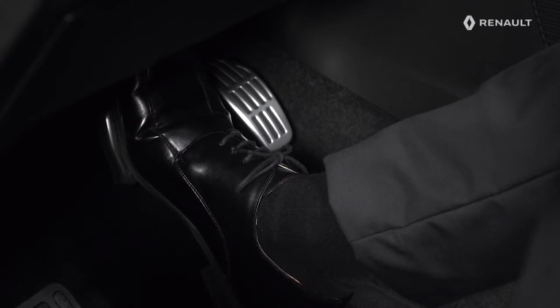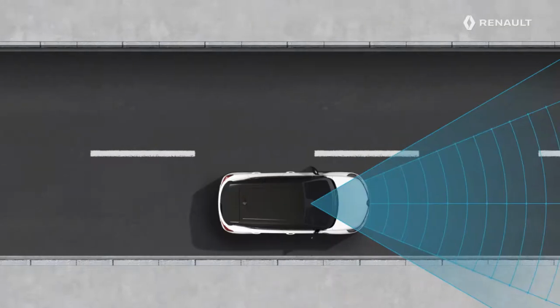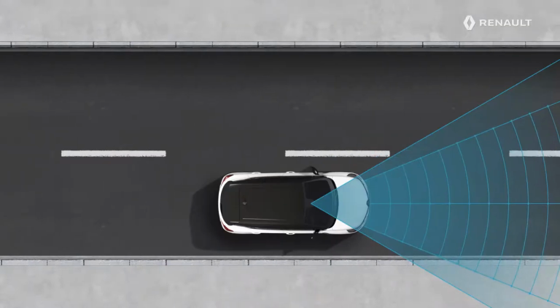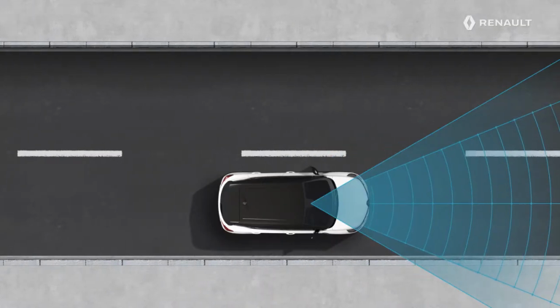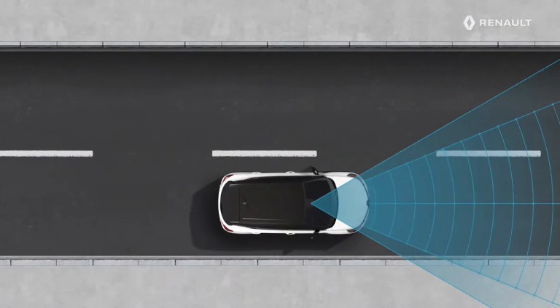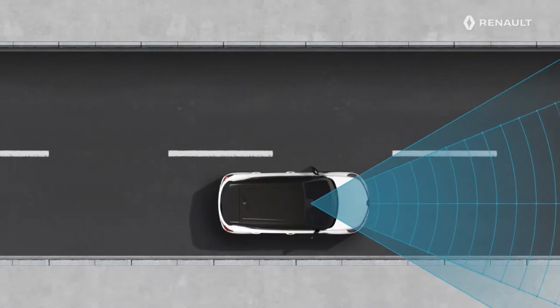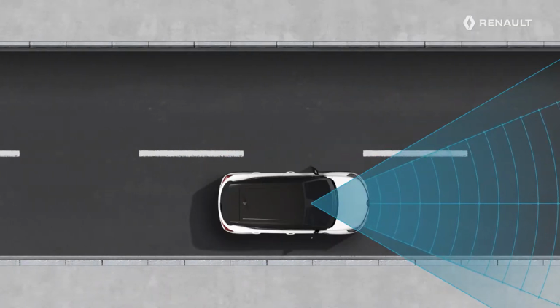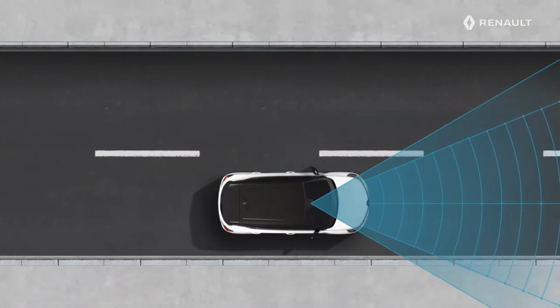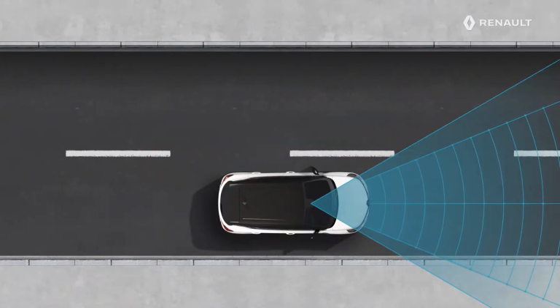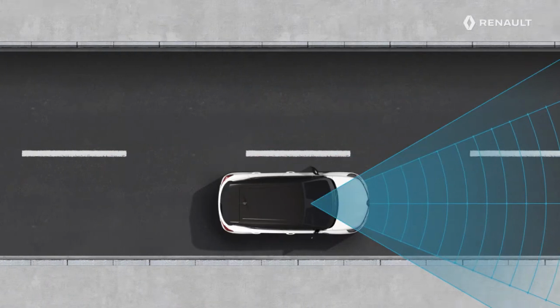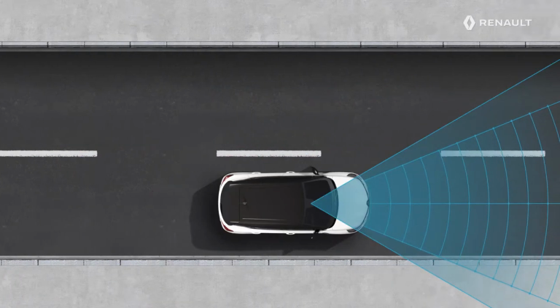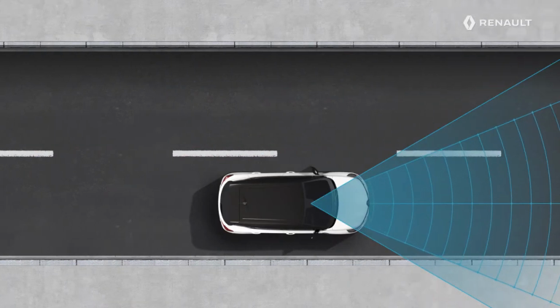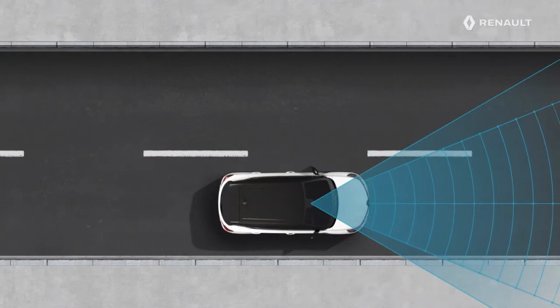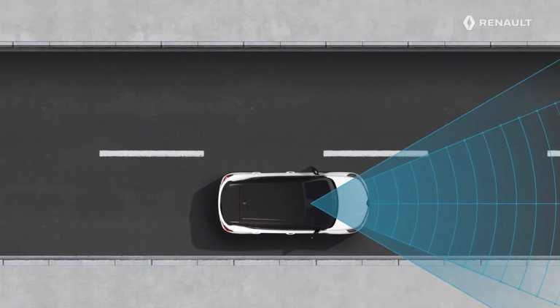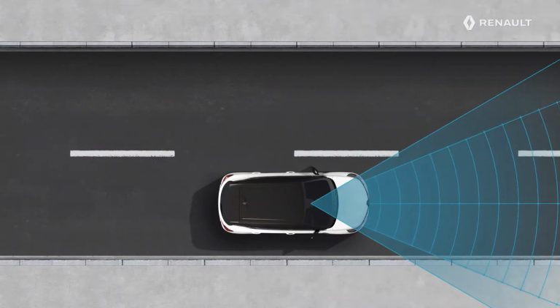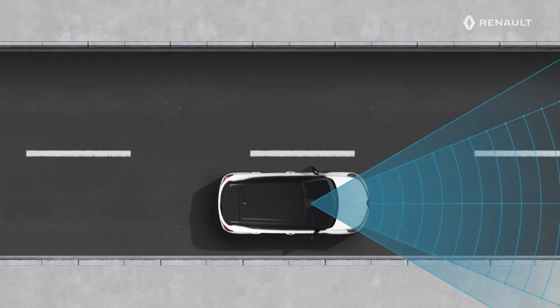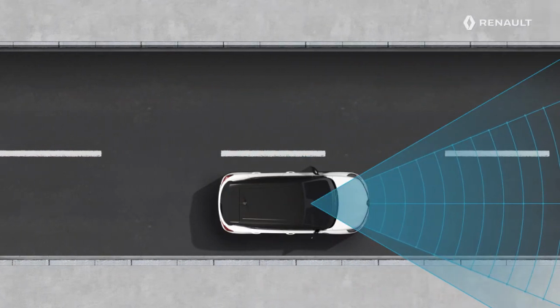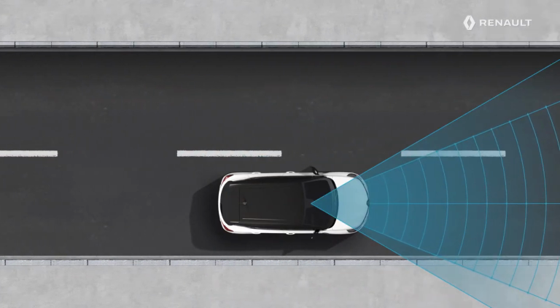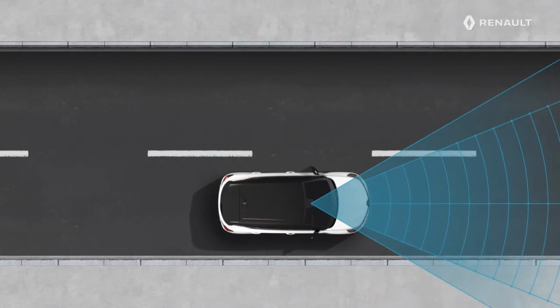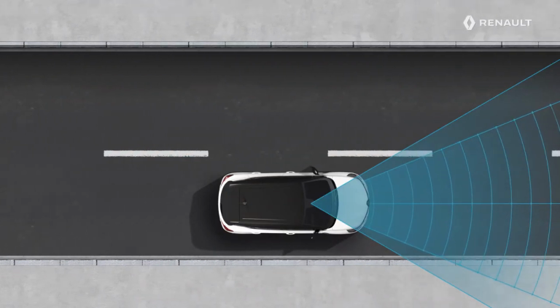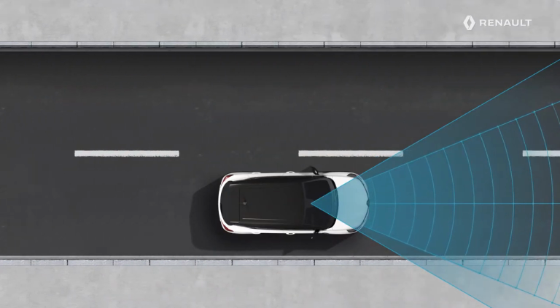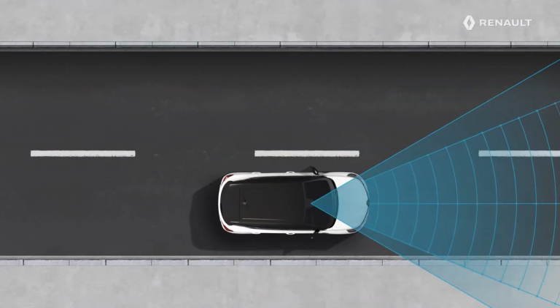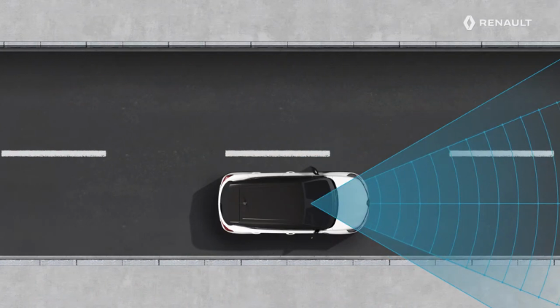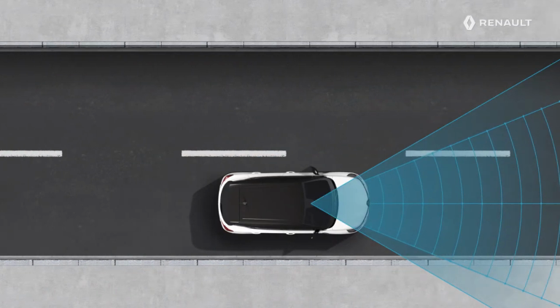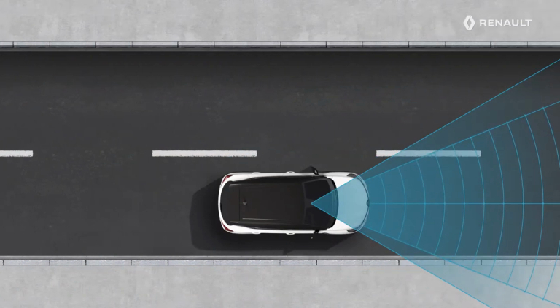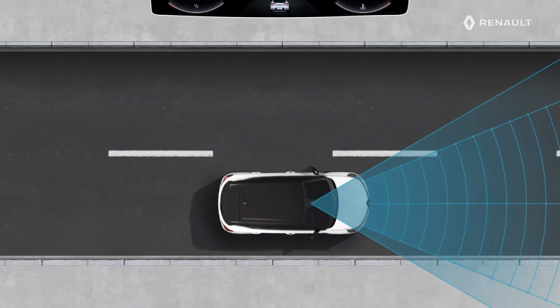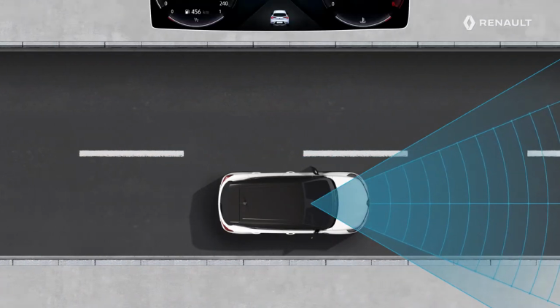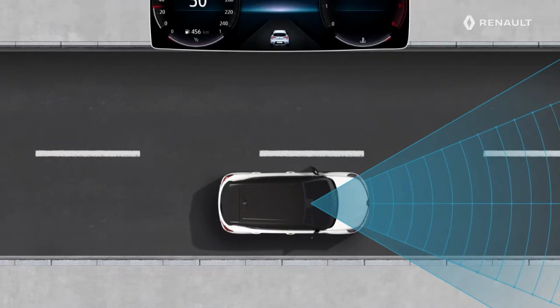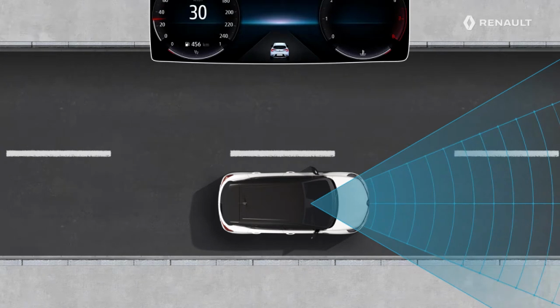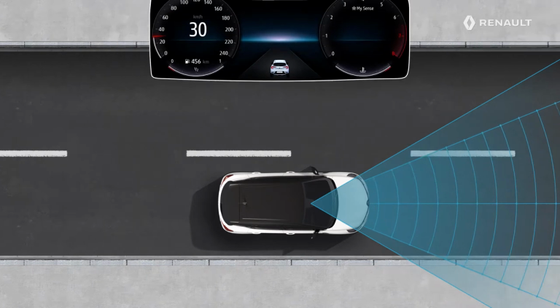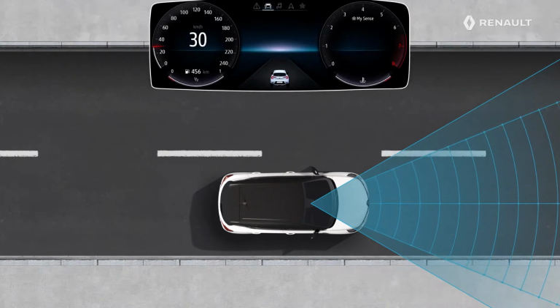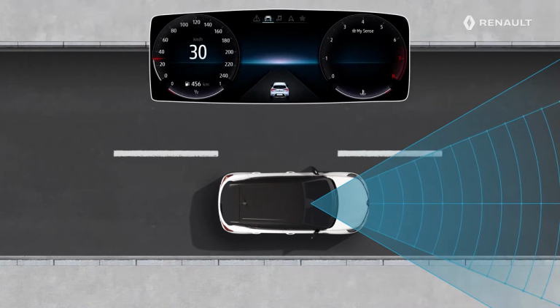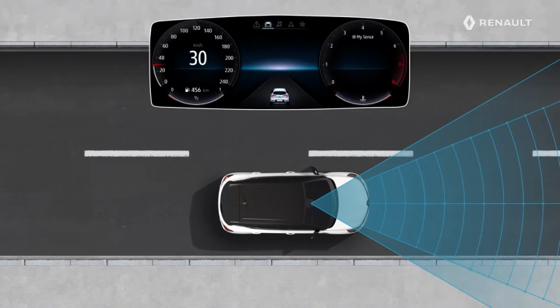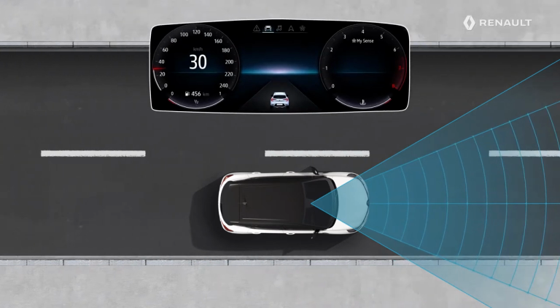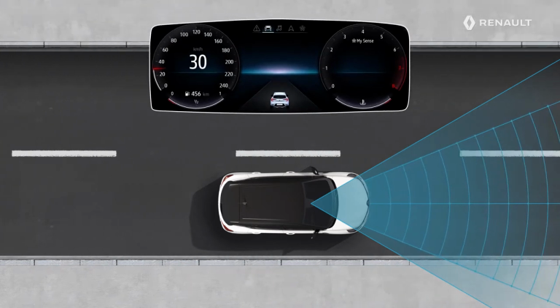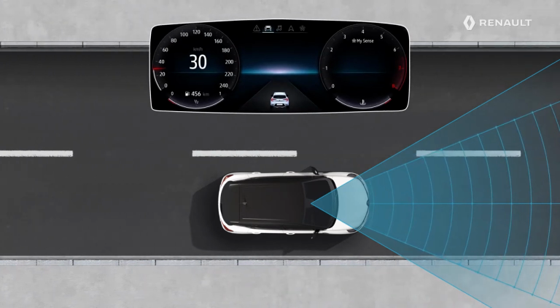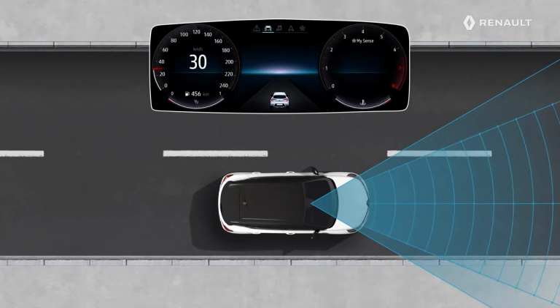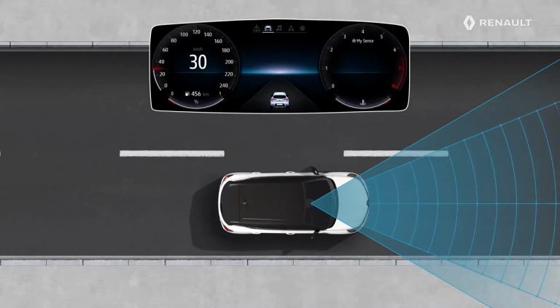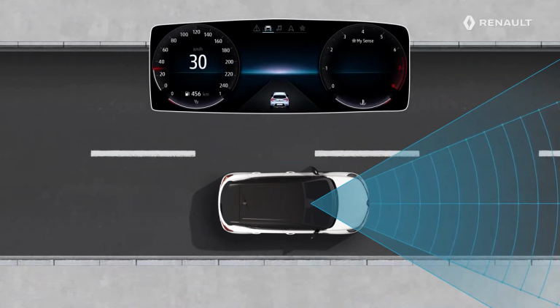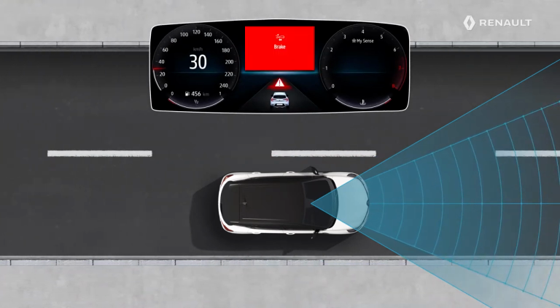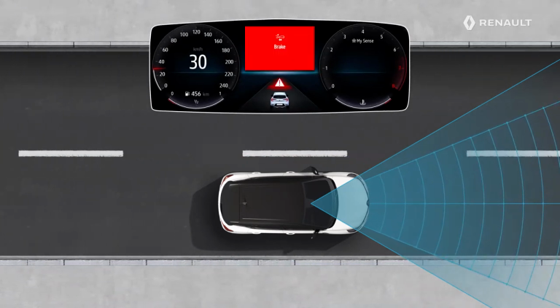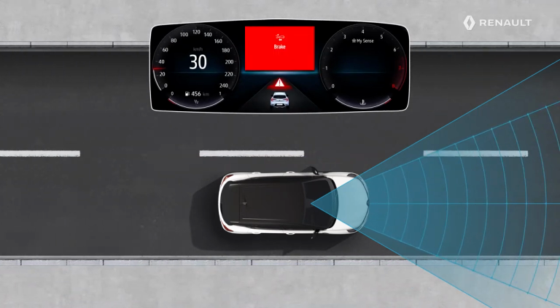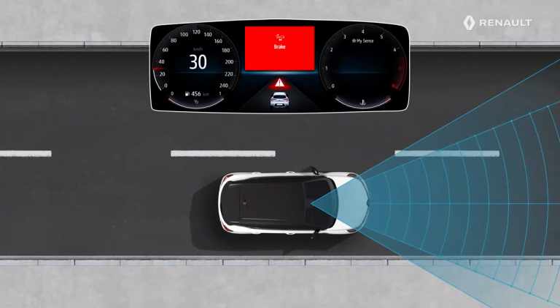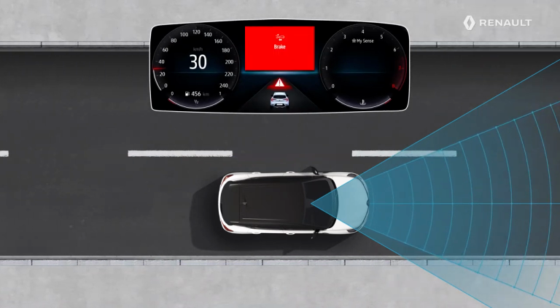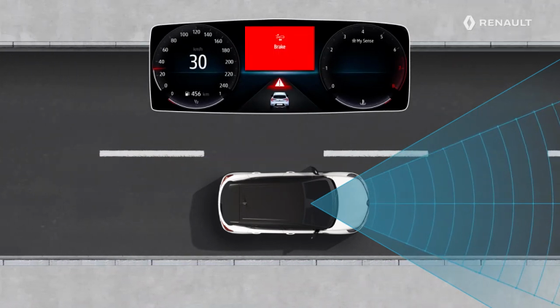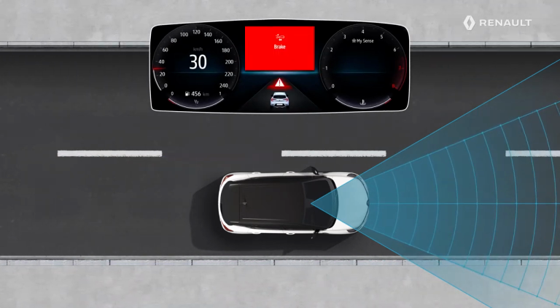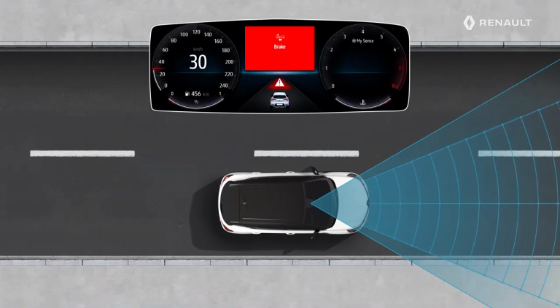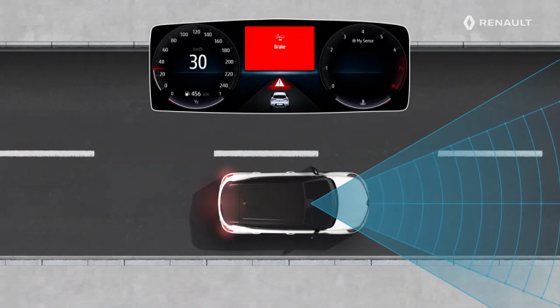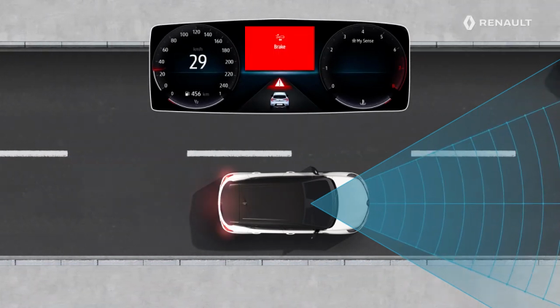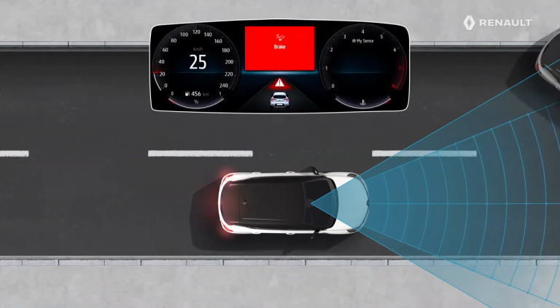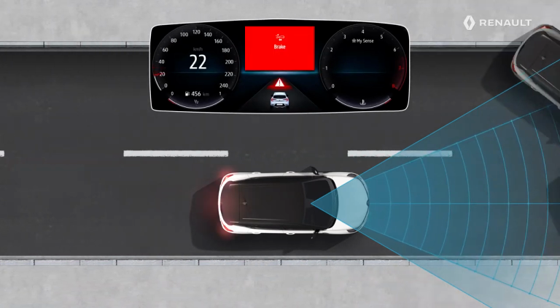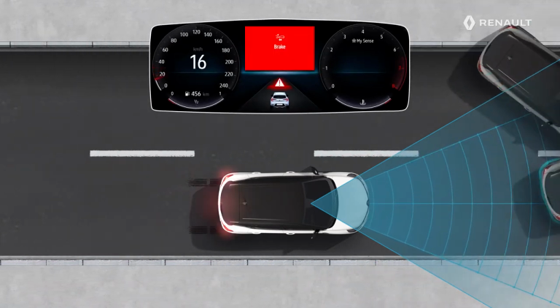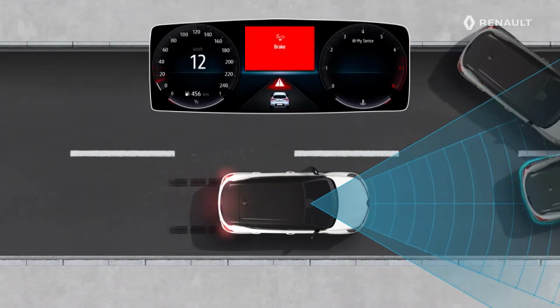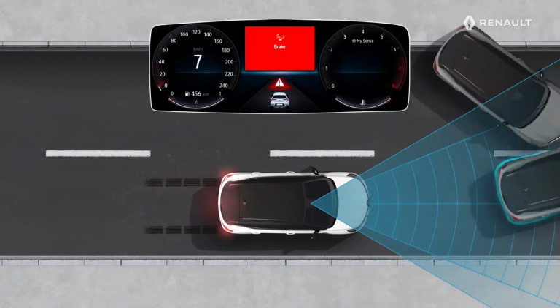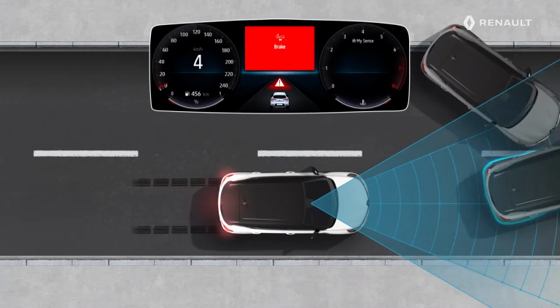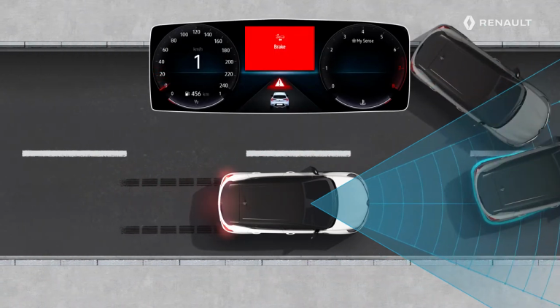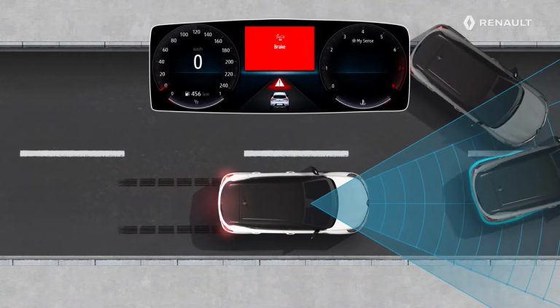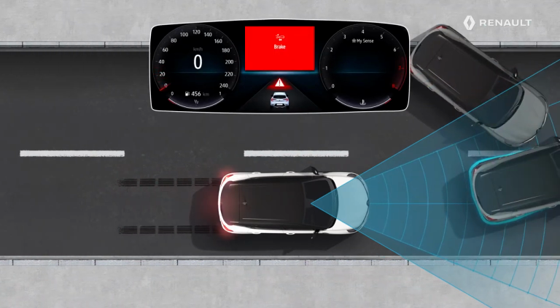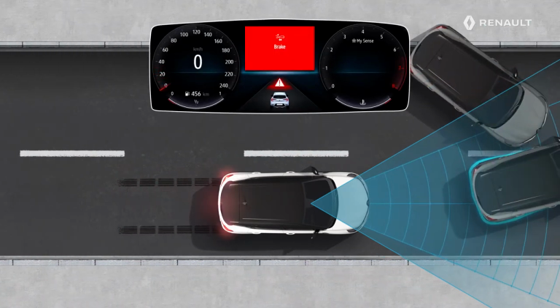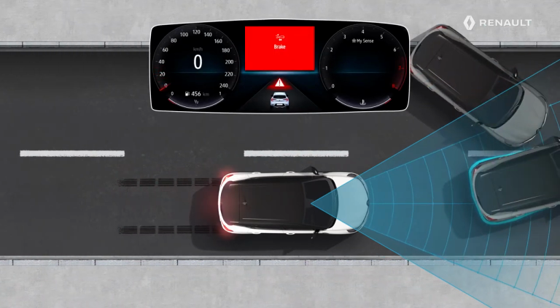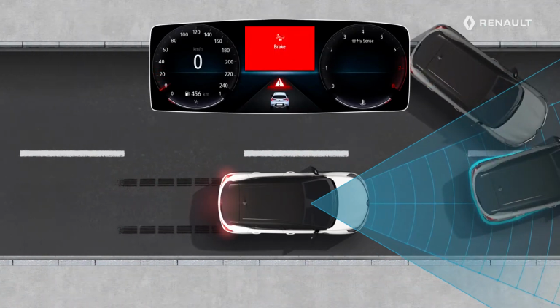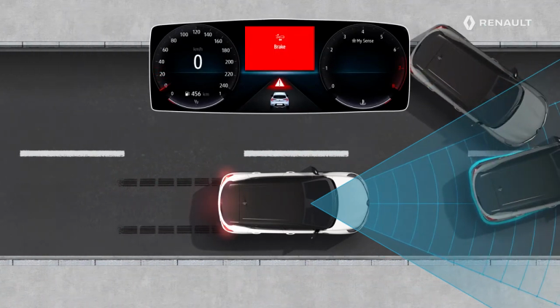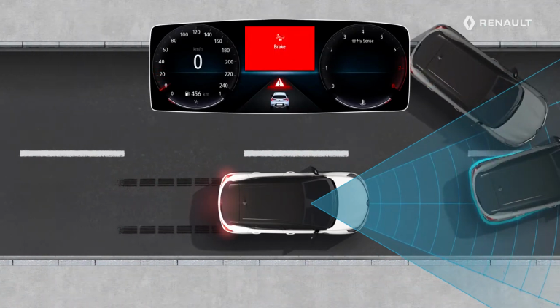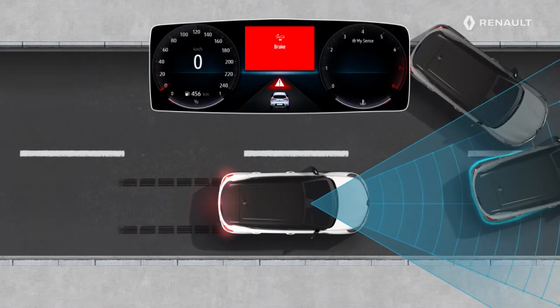Depending on your speed and the proximity of the danger, the alert and the emergency braking may be triggered simultaneously.